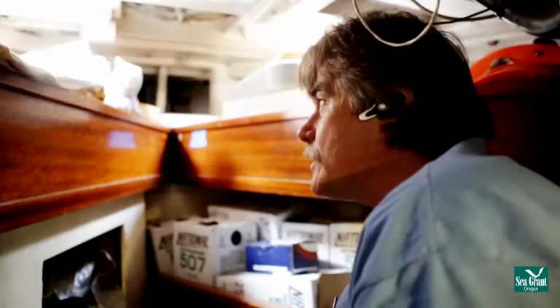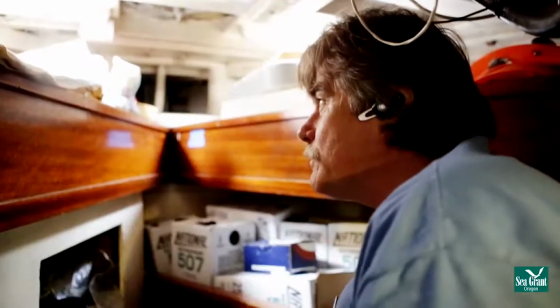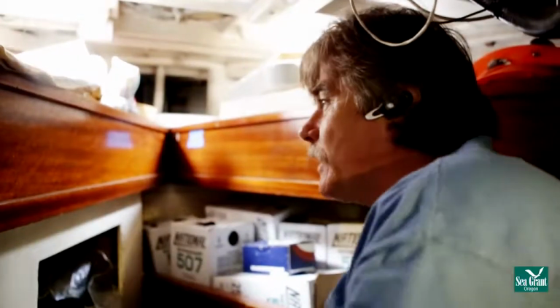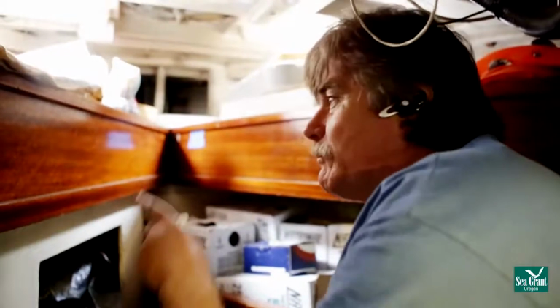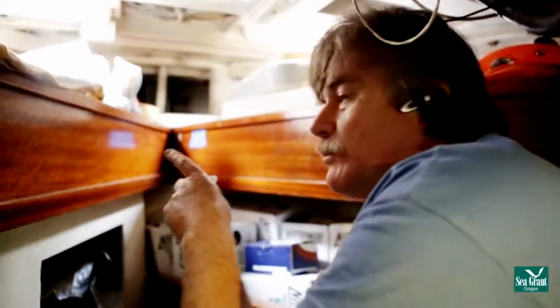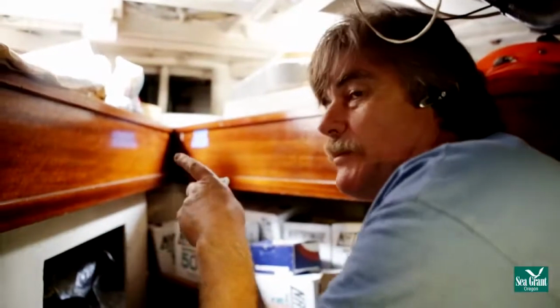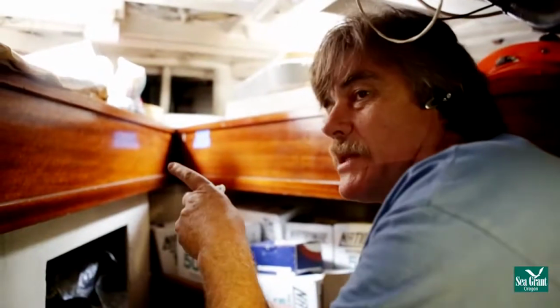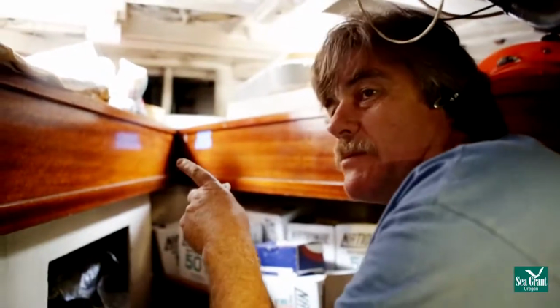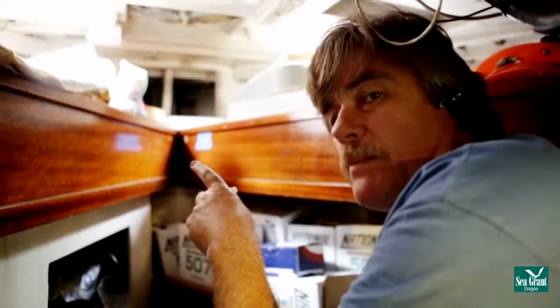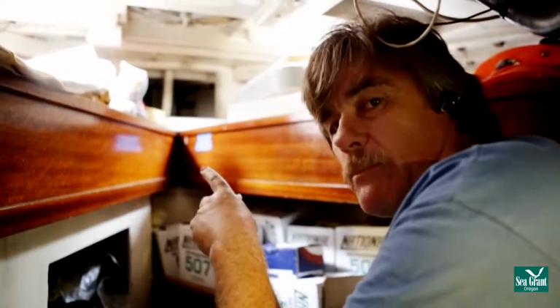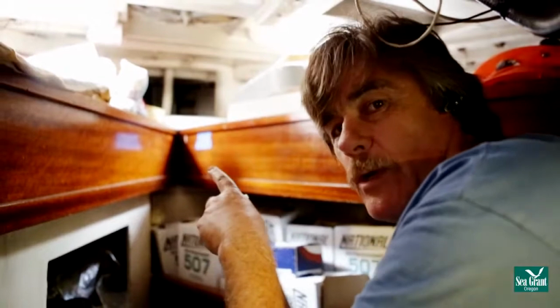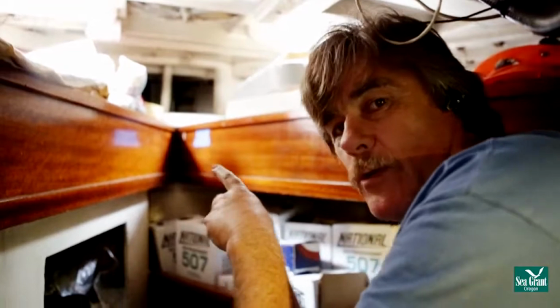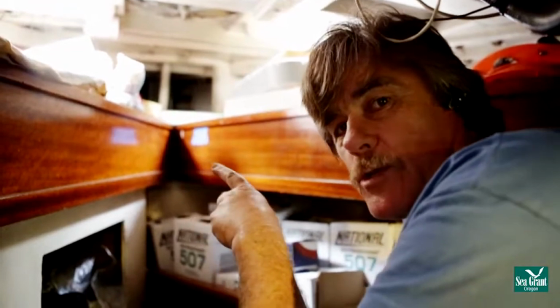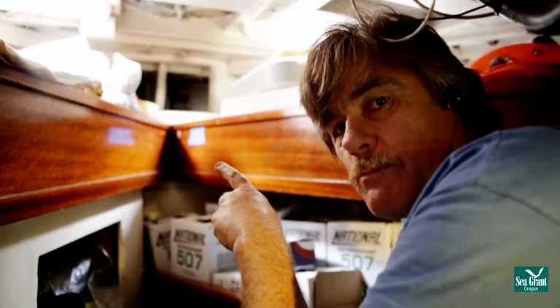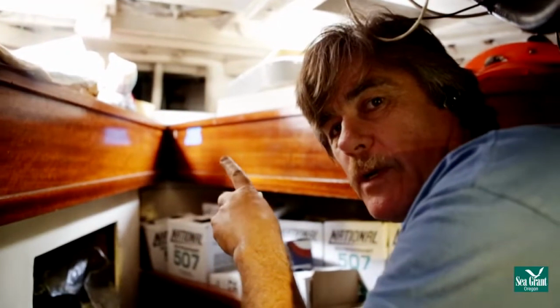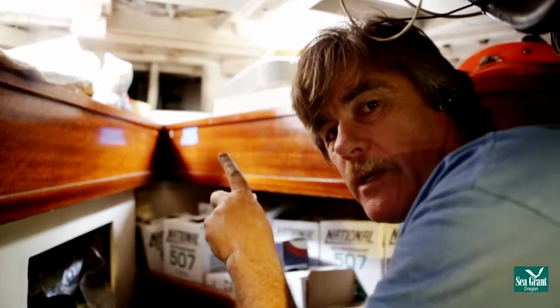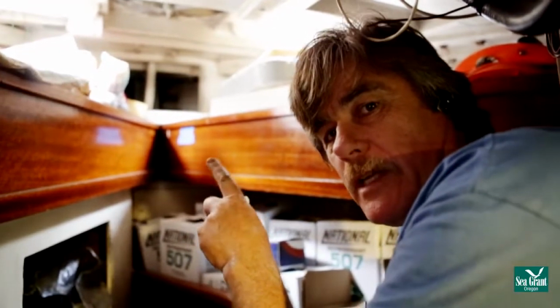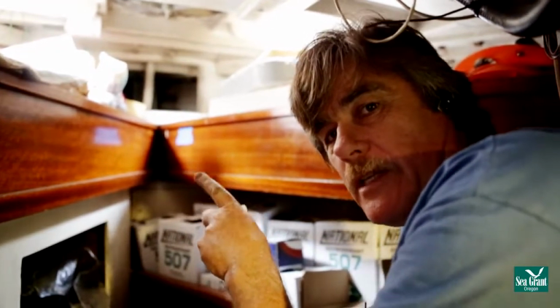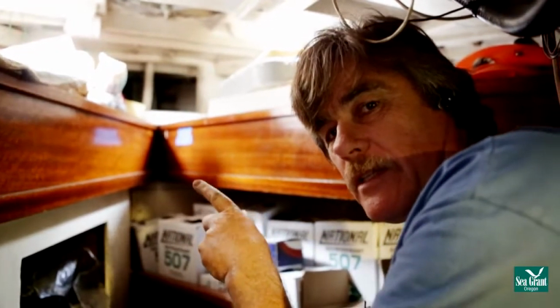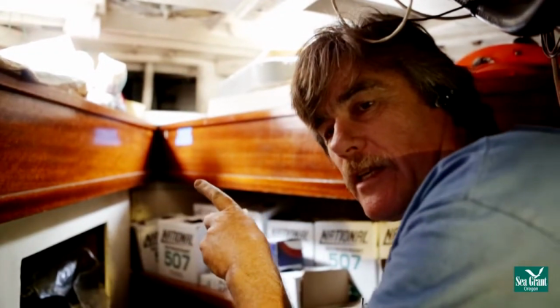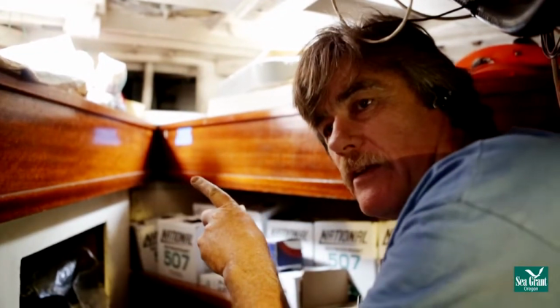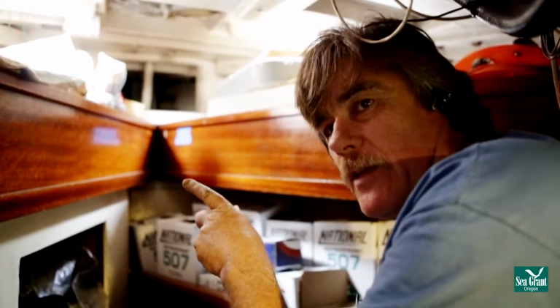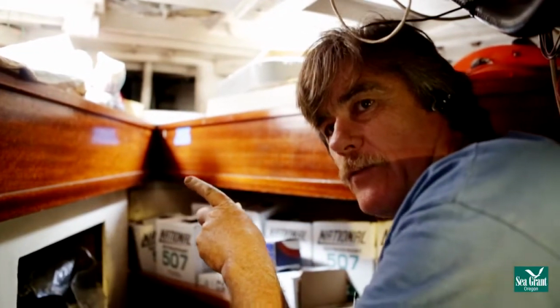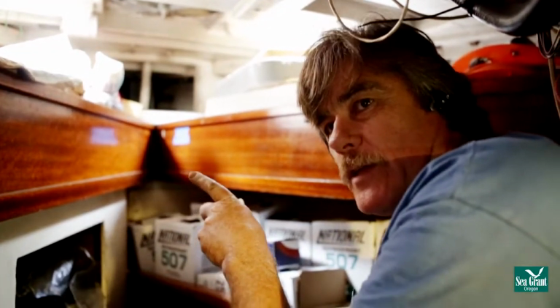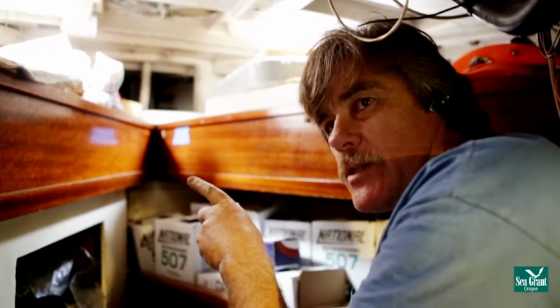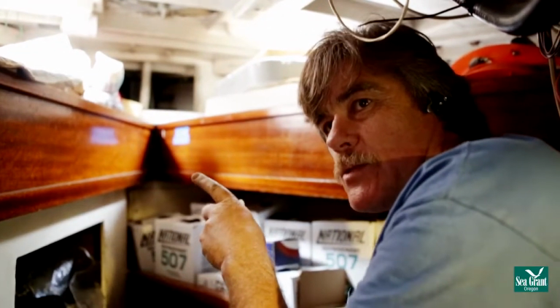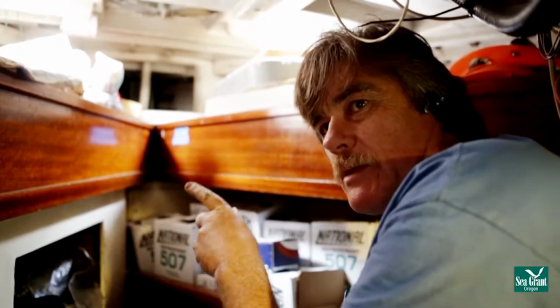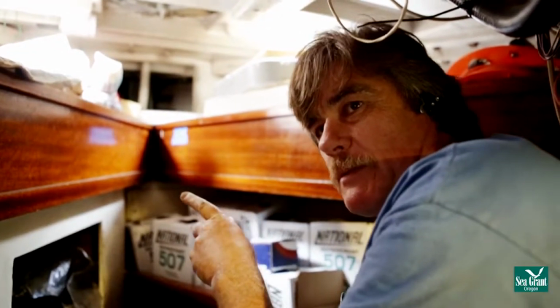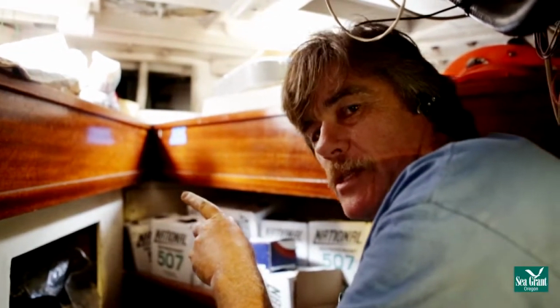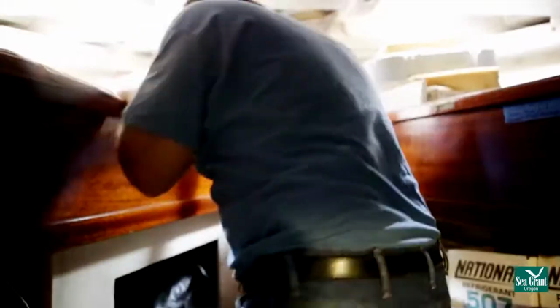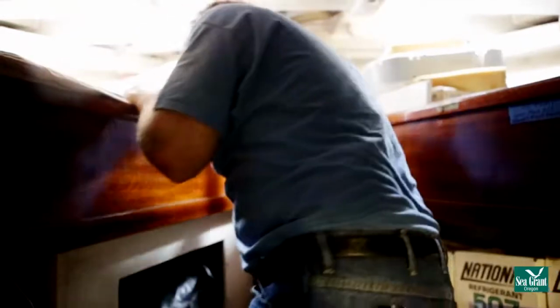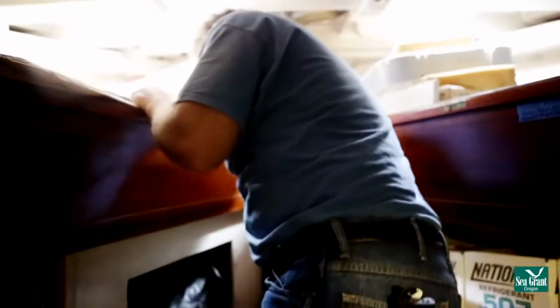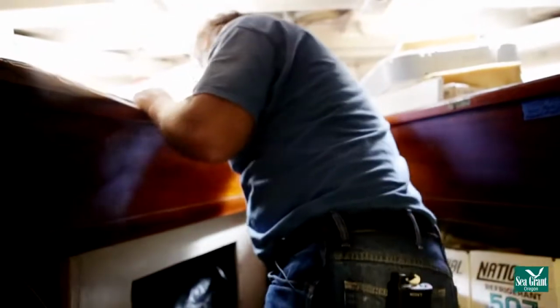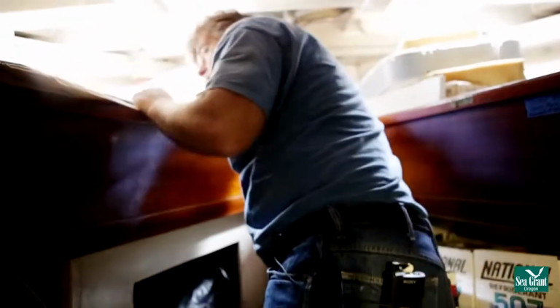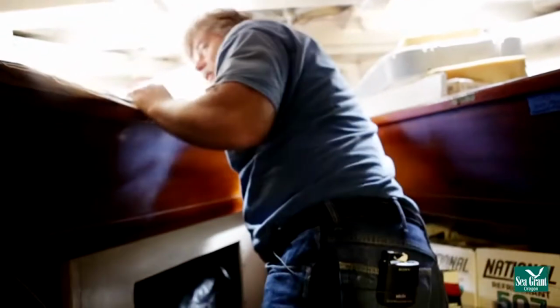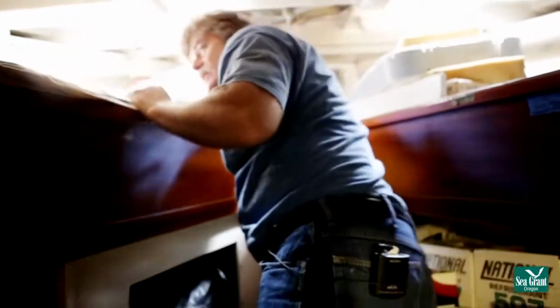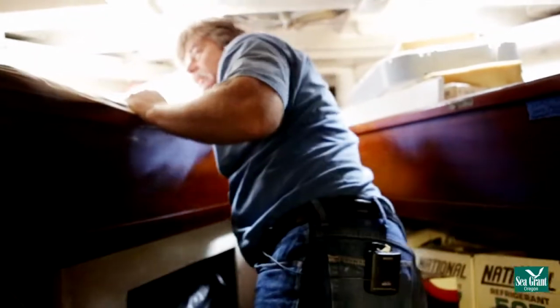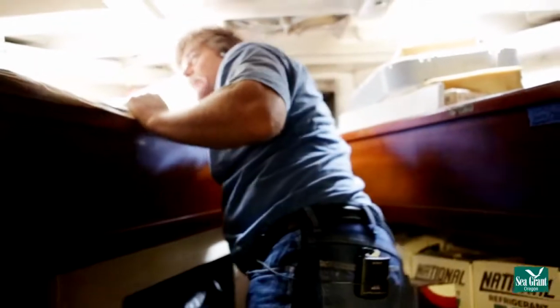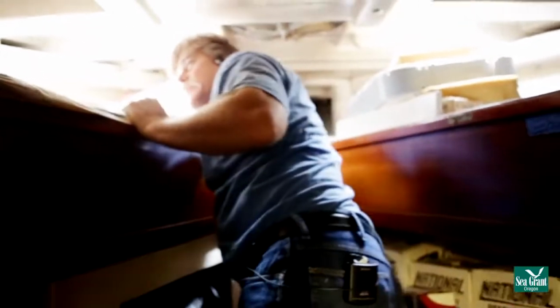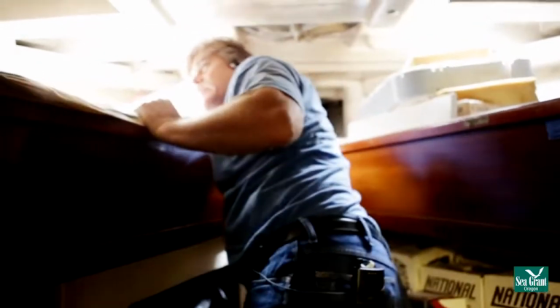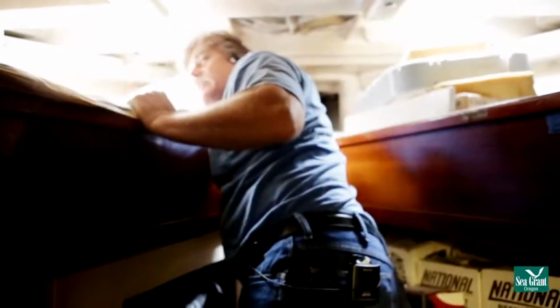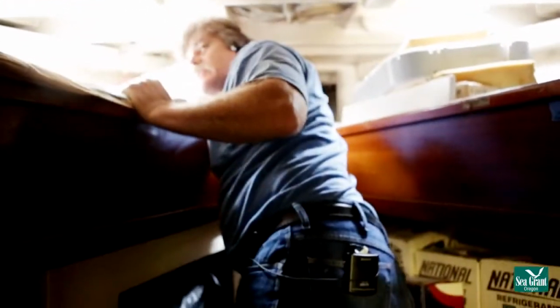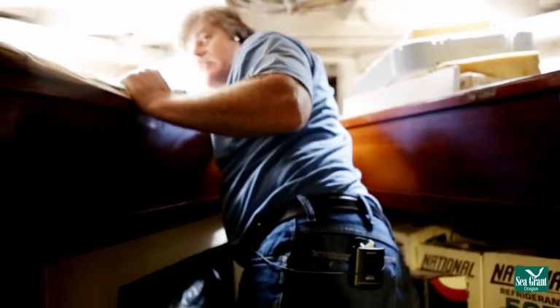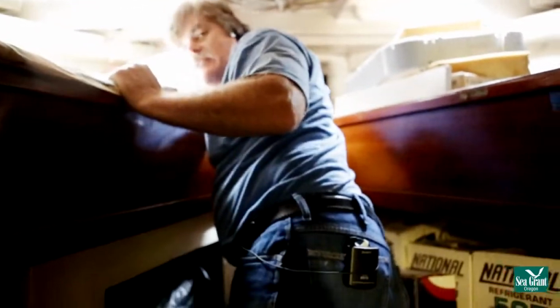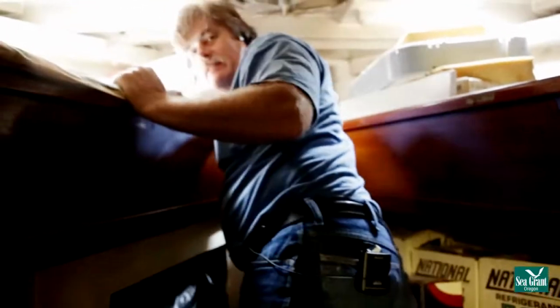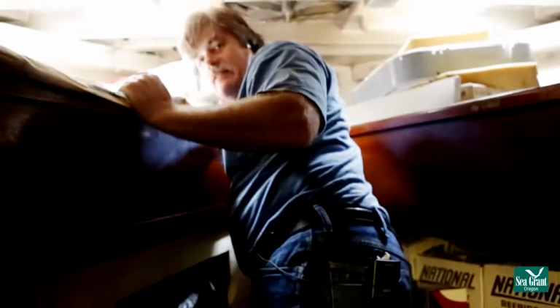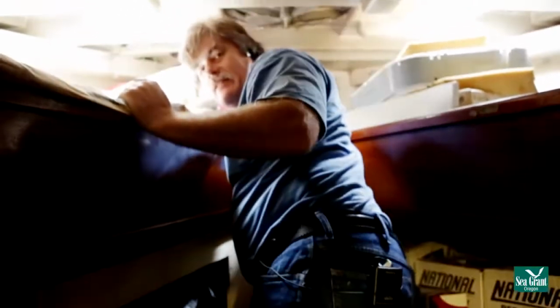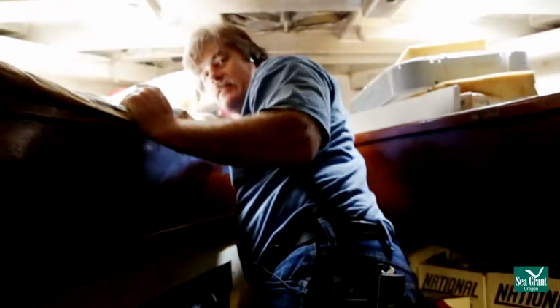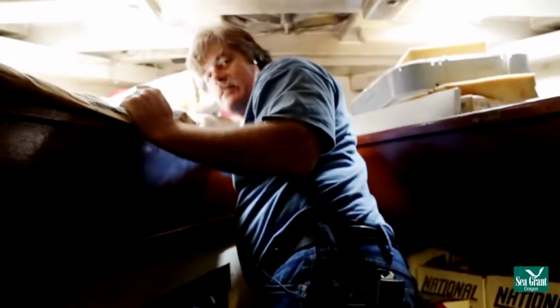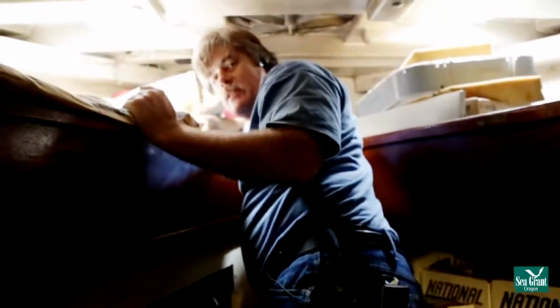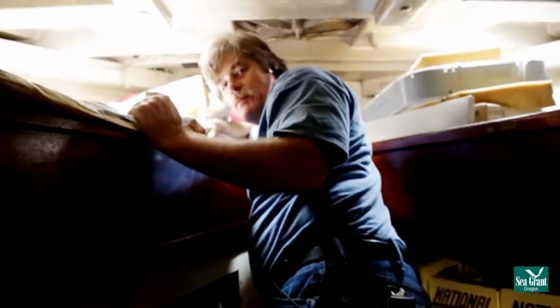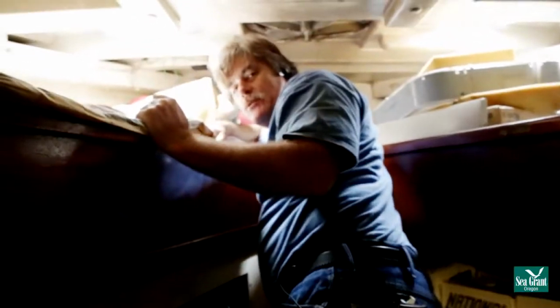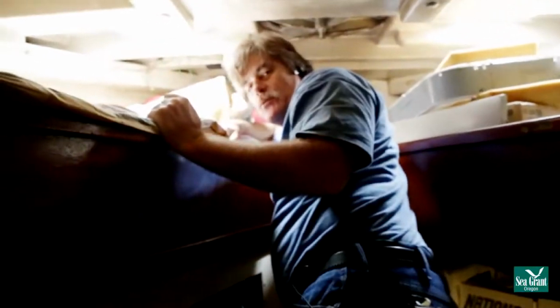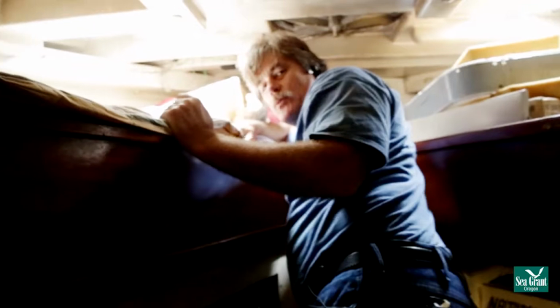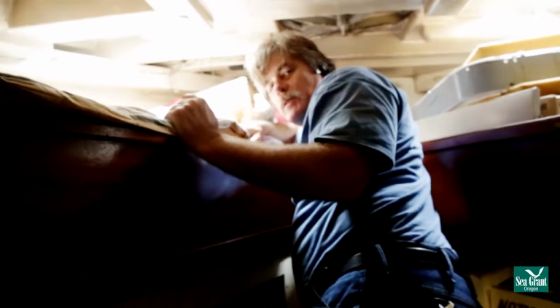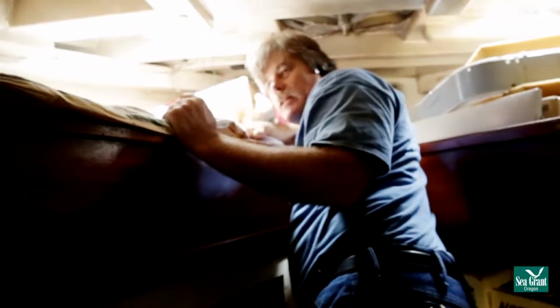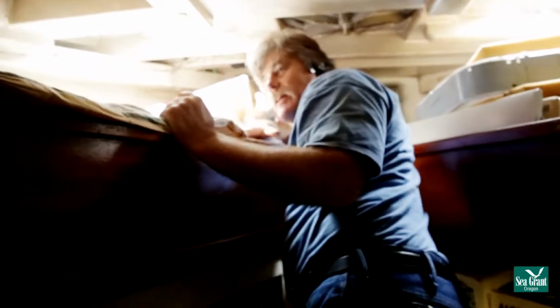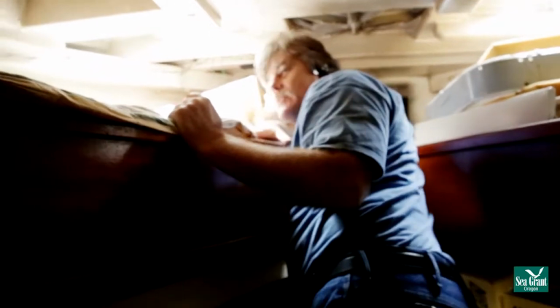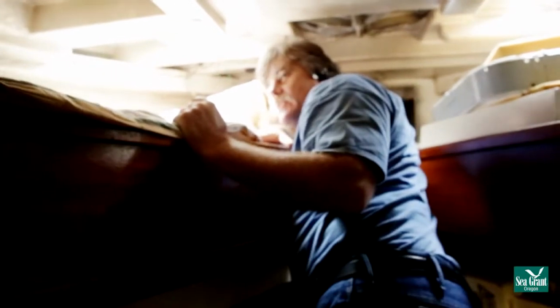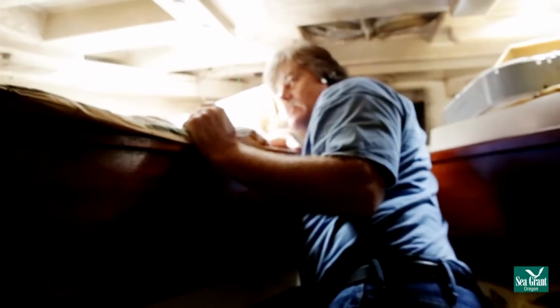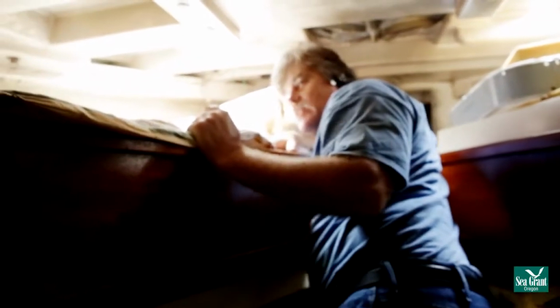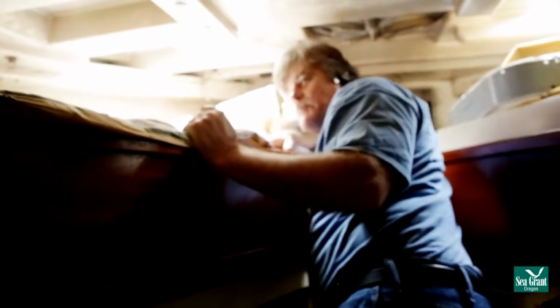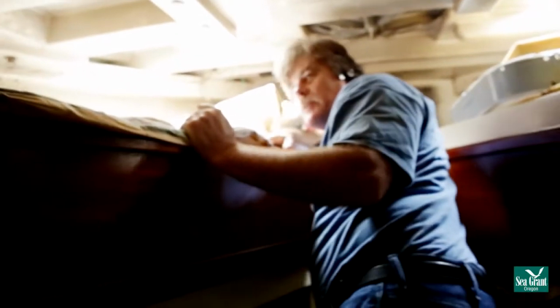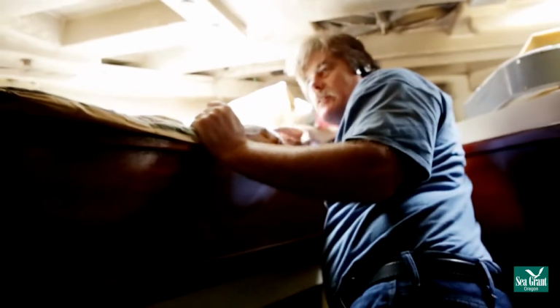This is my brother's bunk. He fishes with me. This is where he sleeps, and this is how much room he has to sleep in.